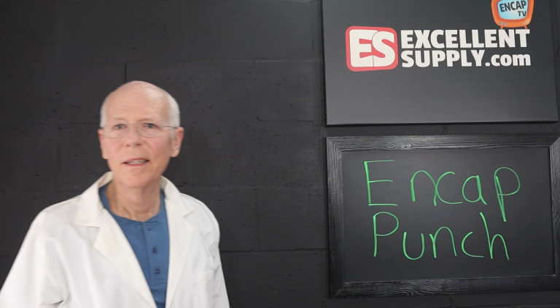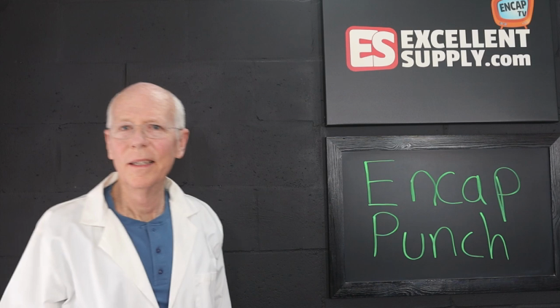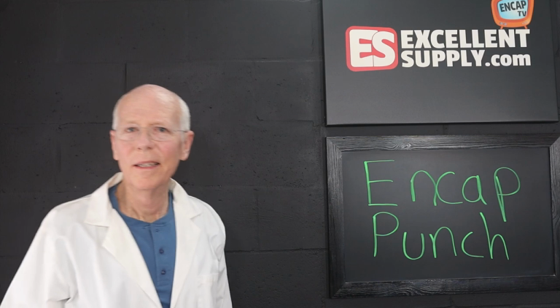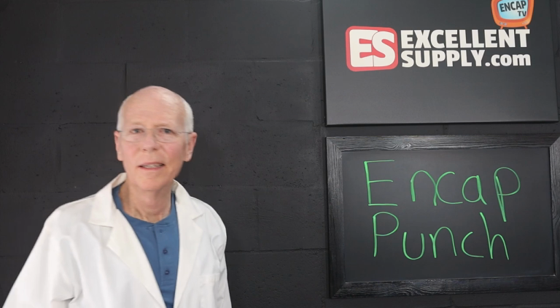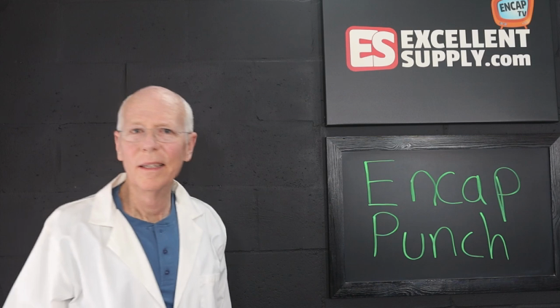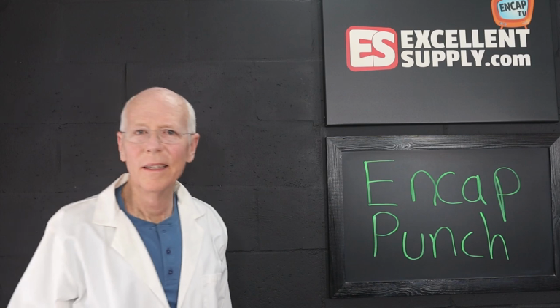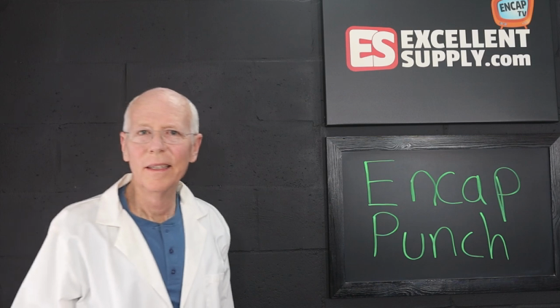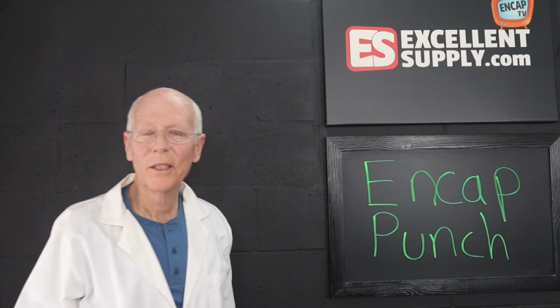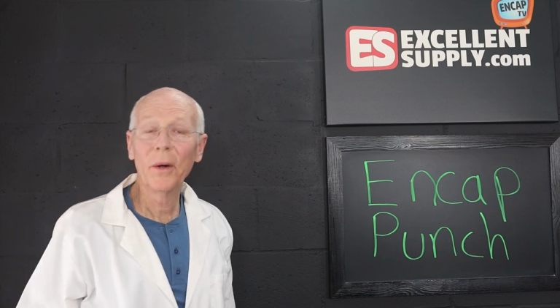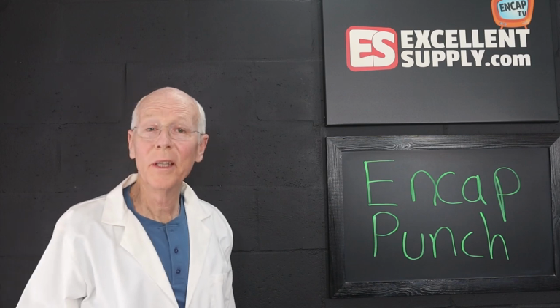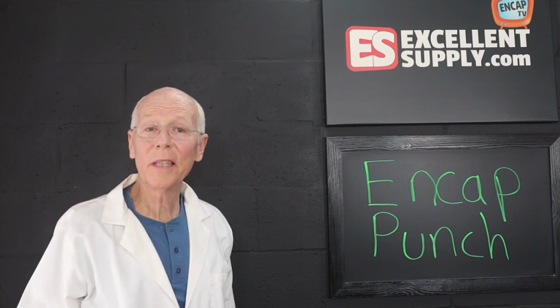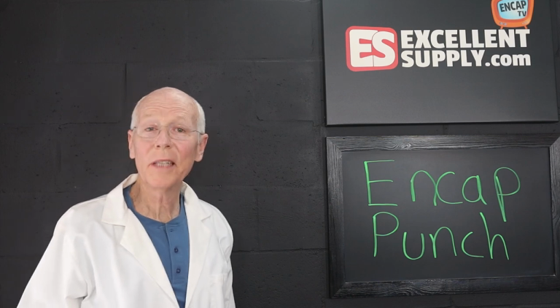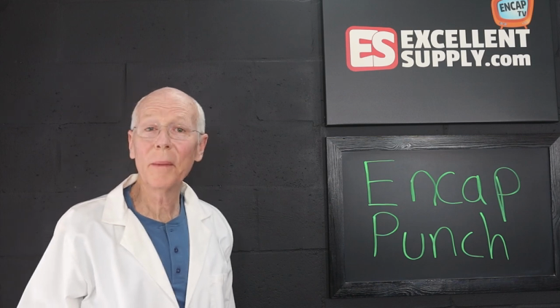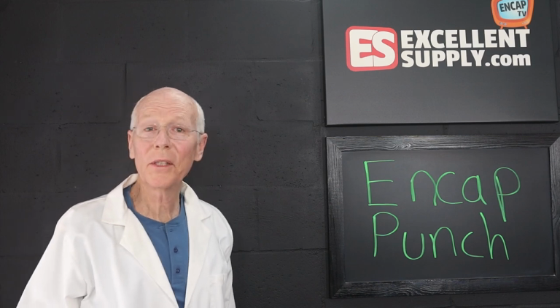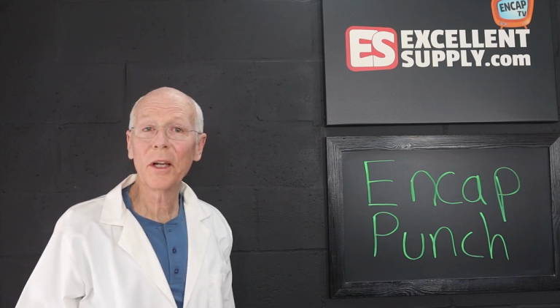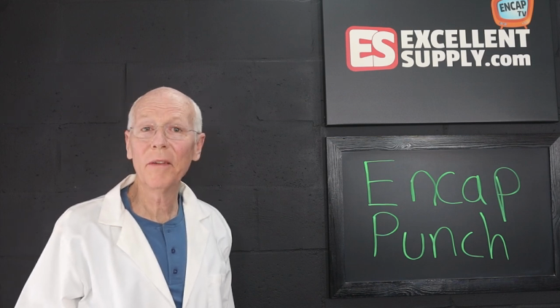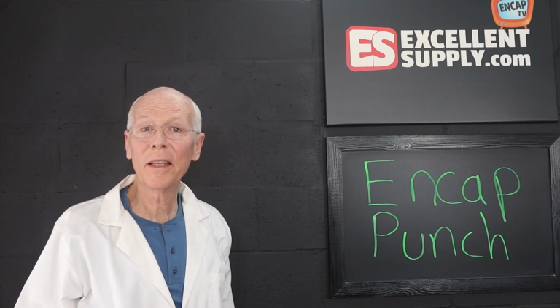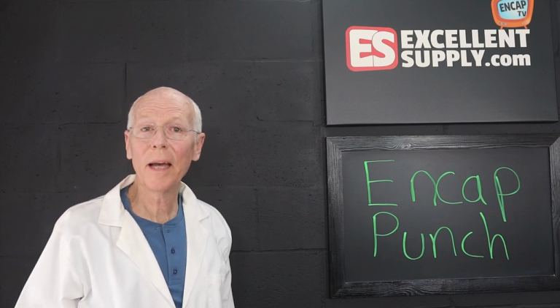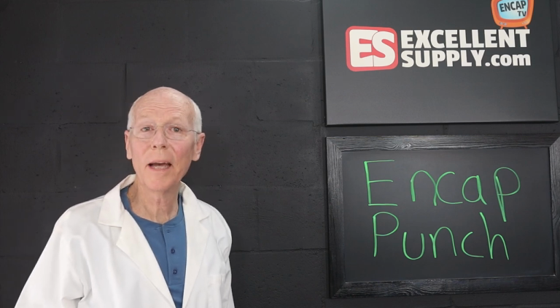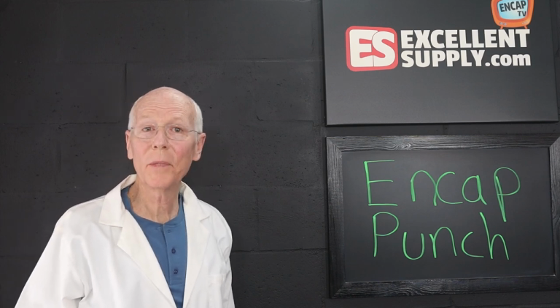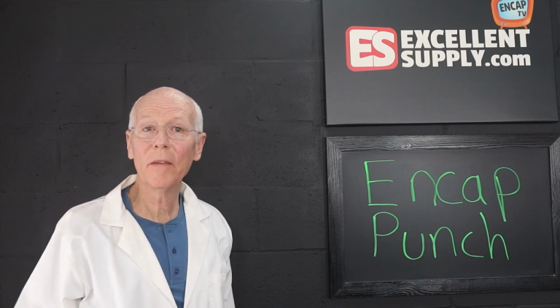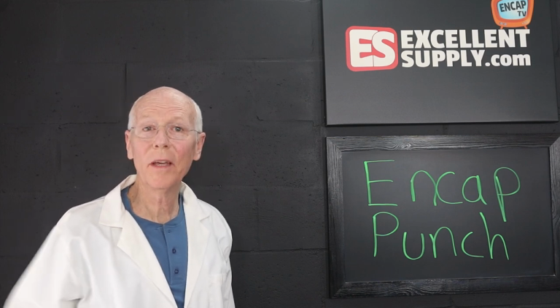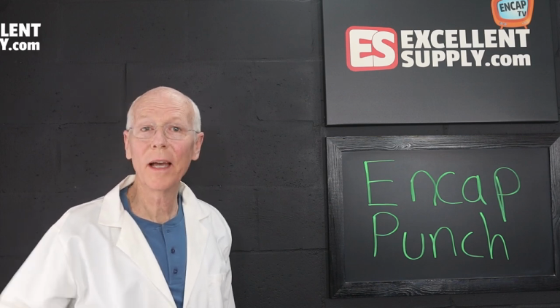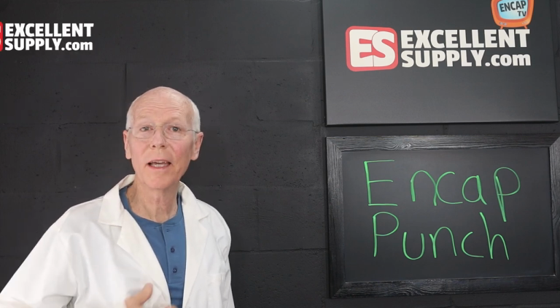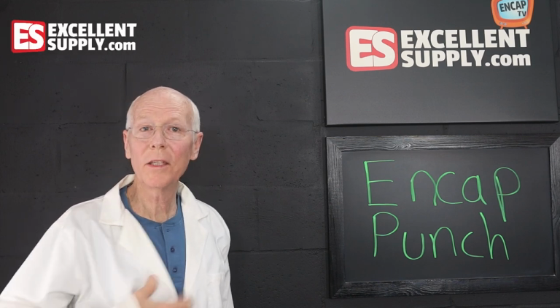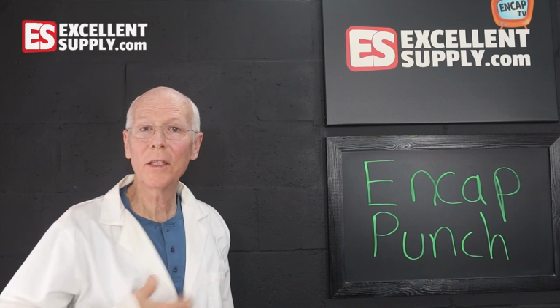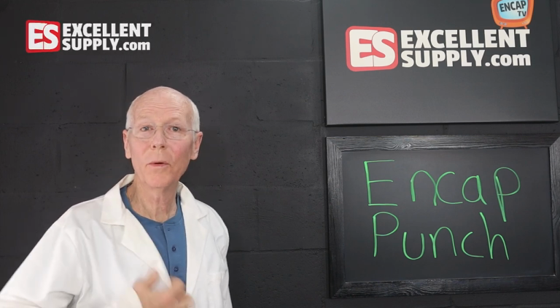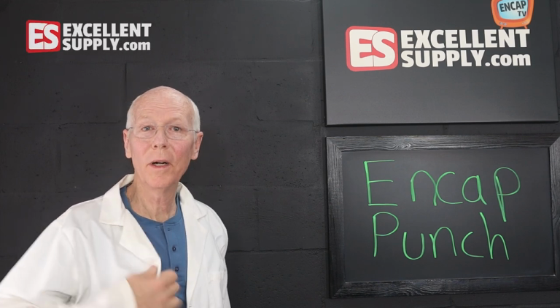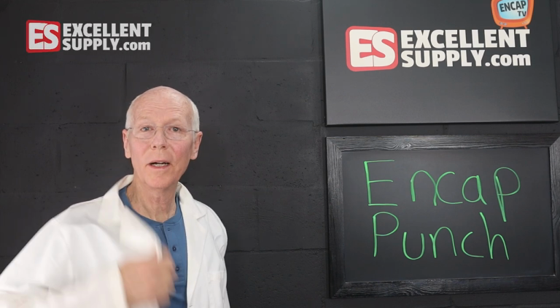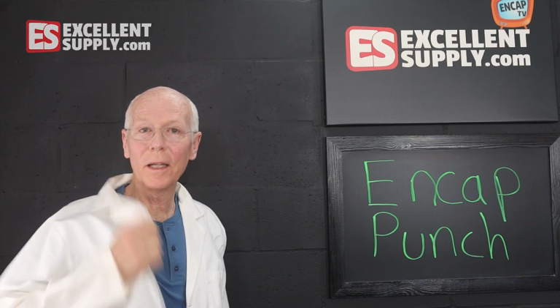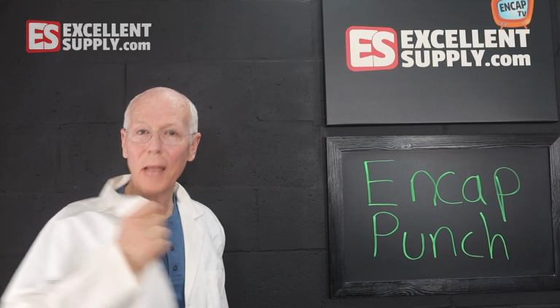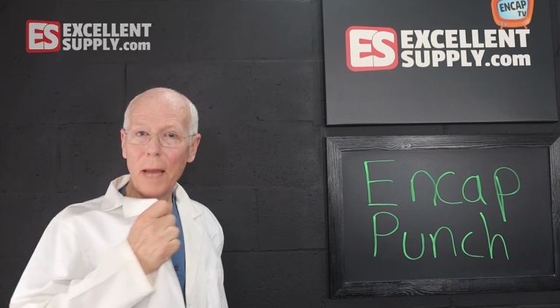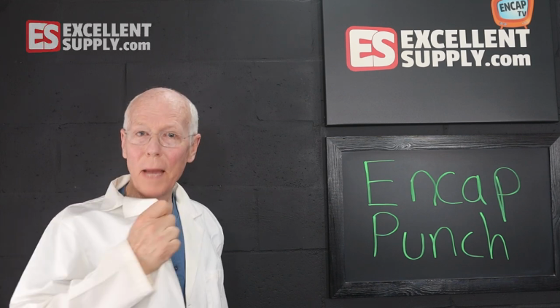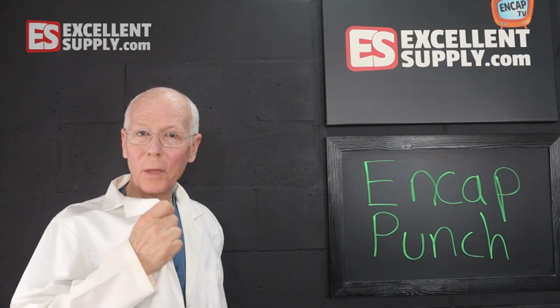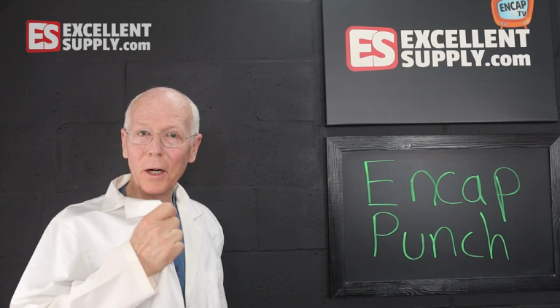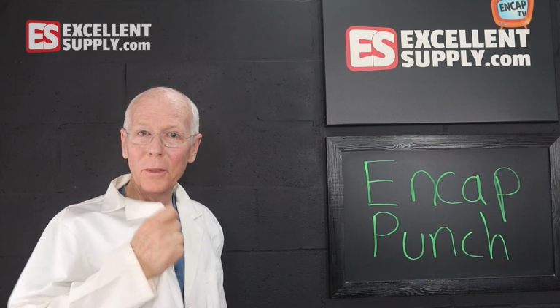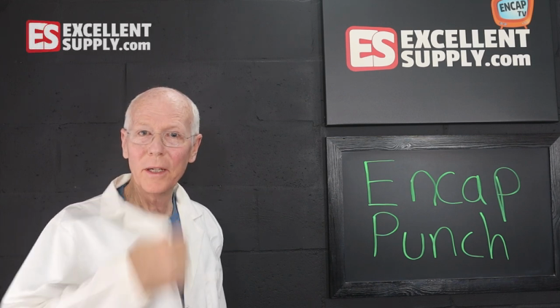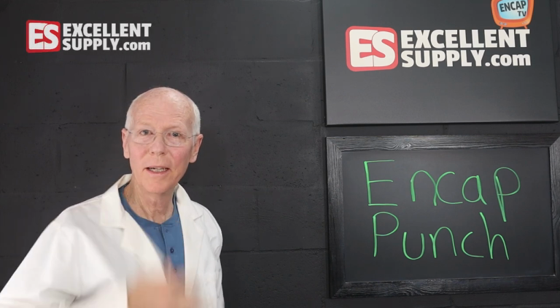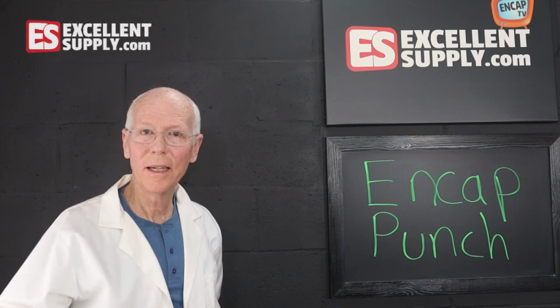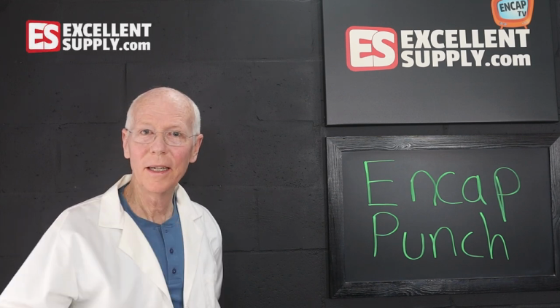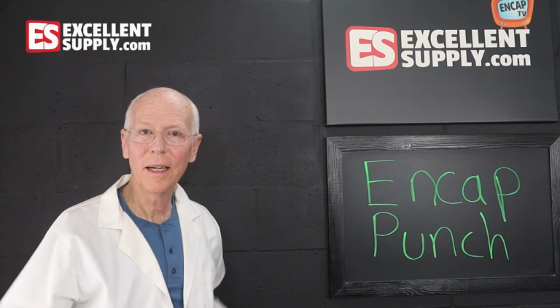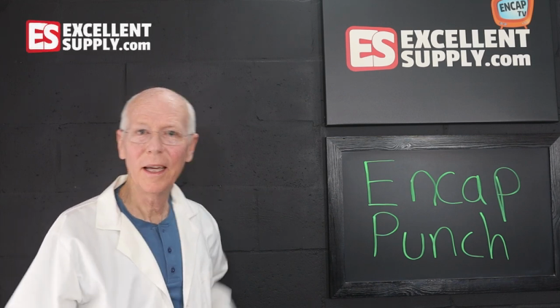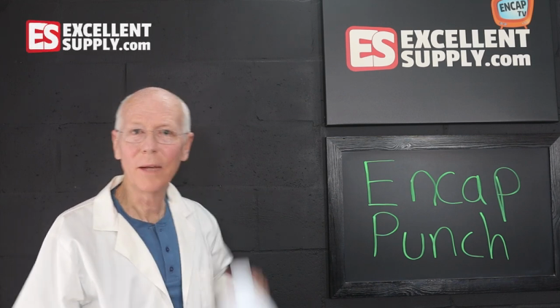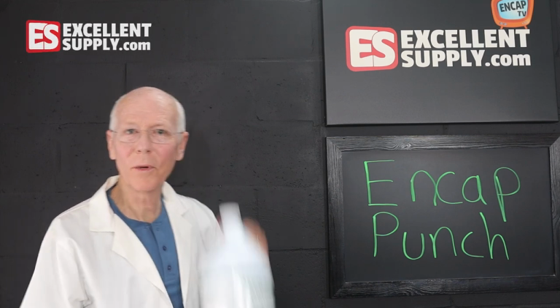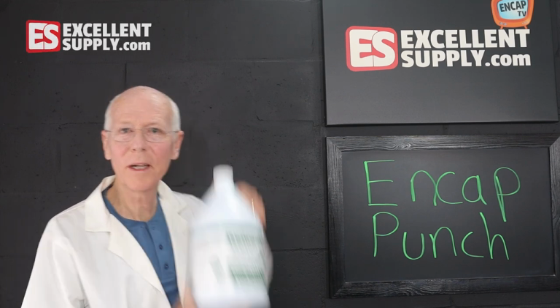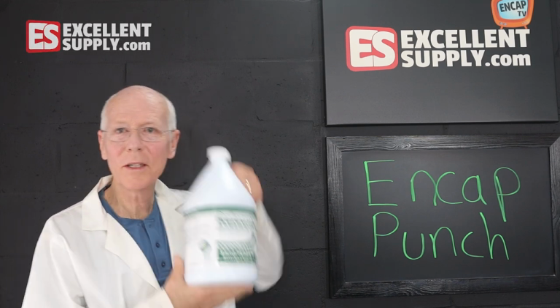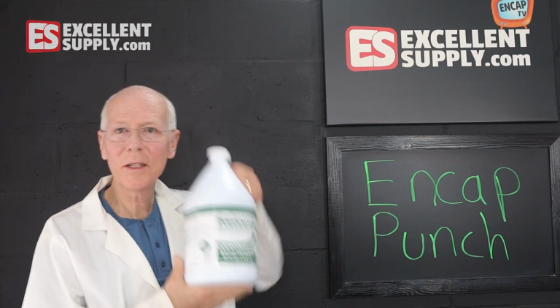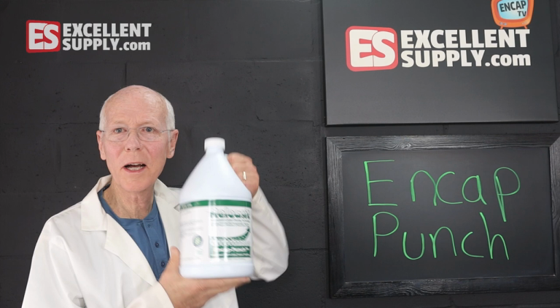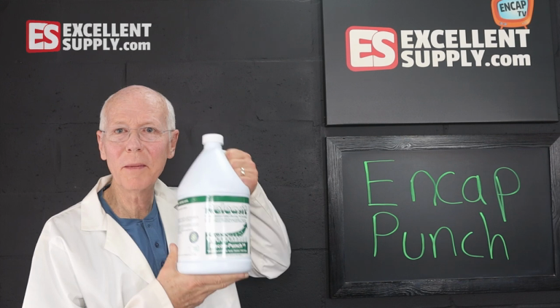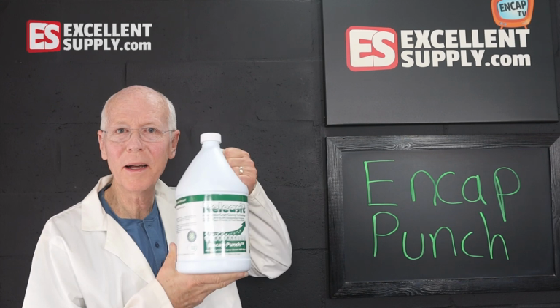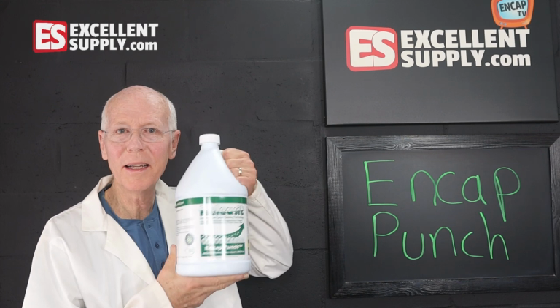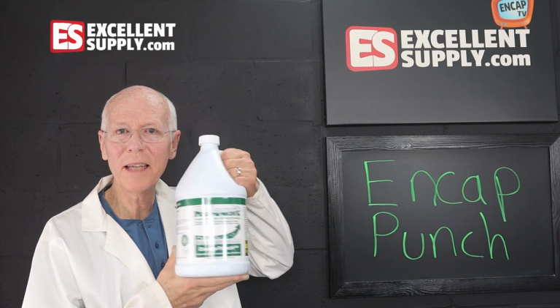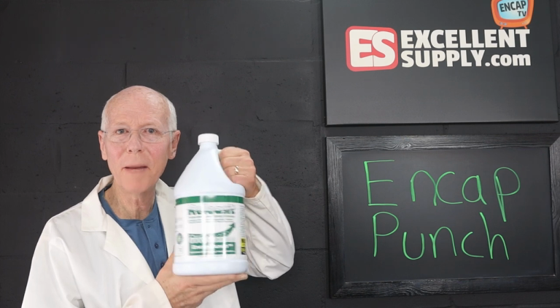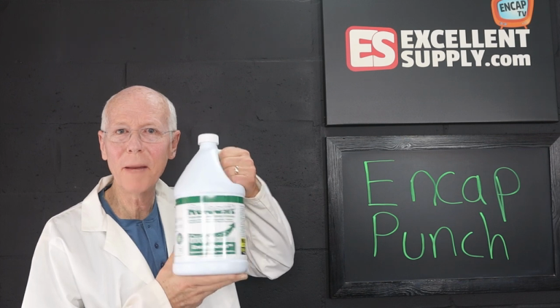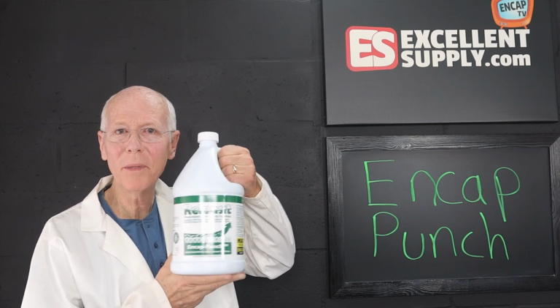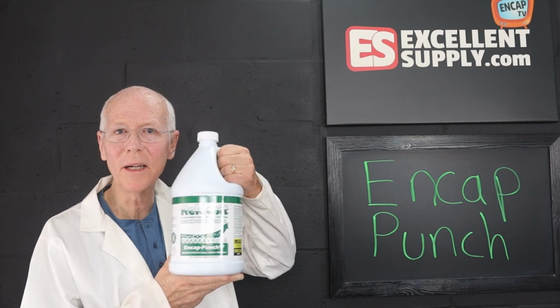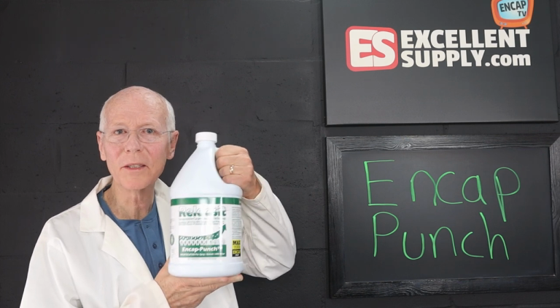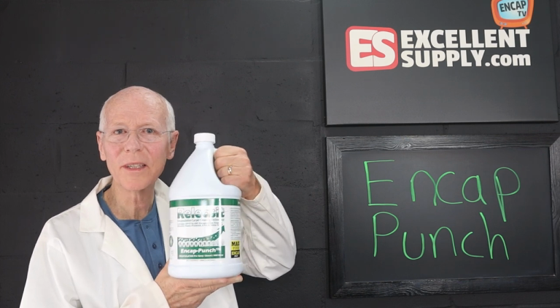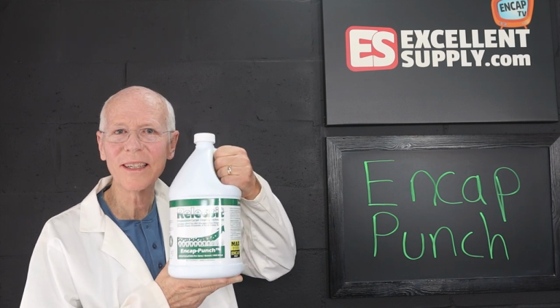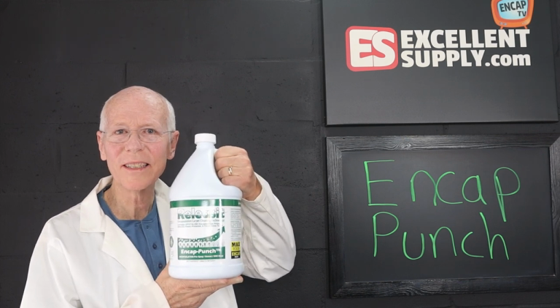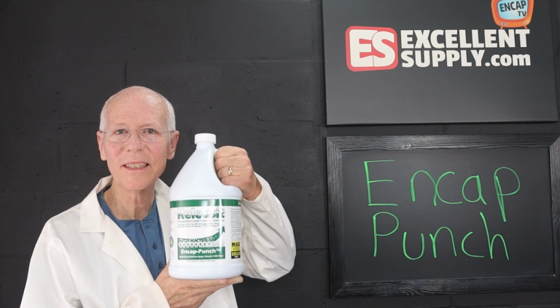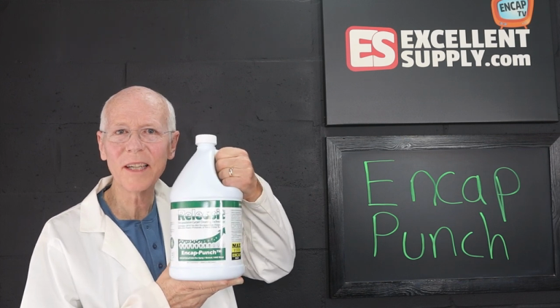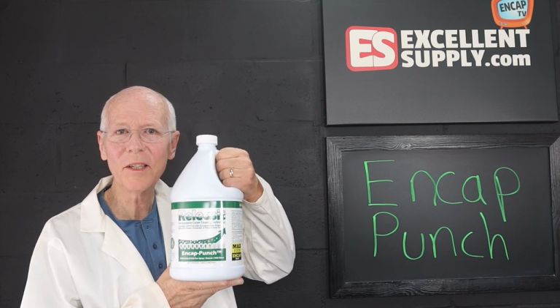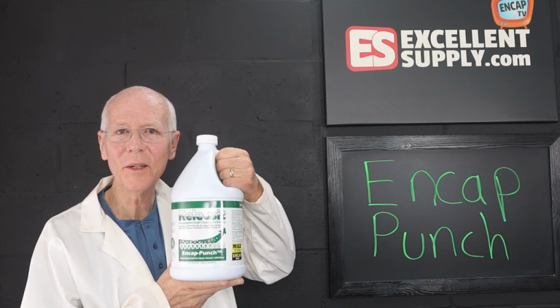So in this episode of NCAP TV, I get to wear a lab coat and we're going to talk about NCAP Punch. Stay tuned.